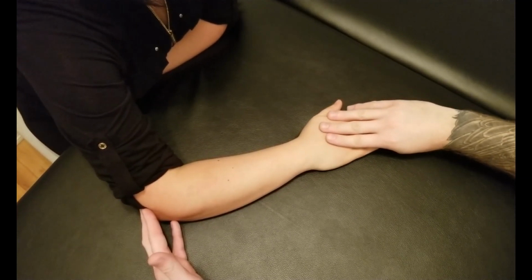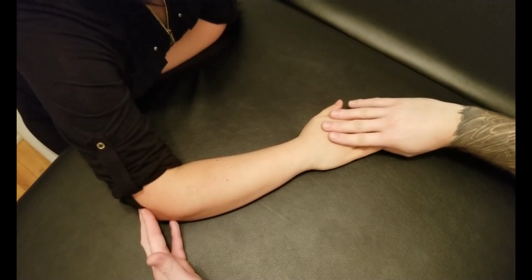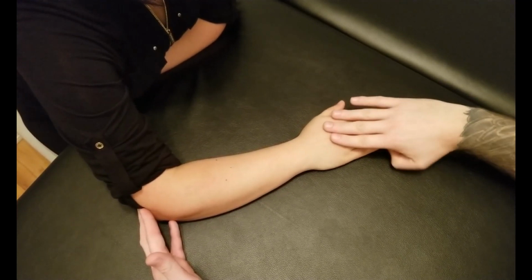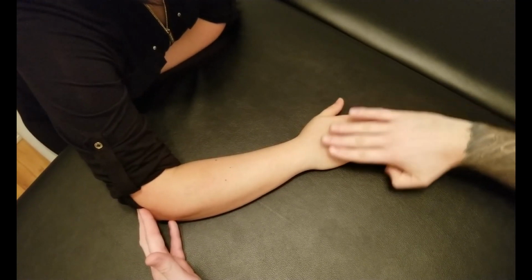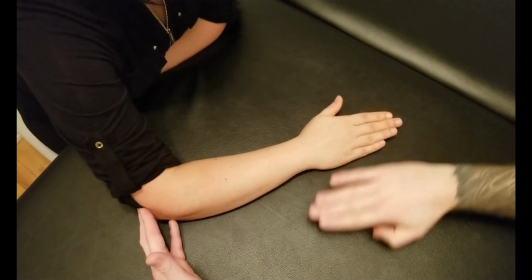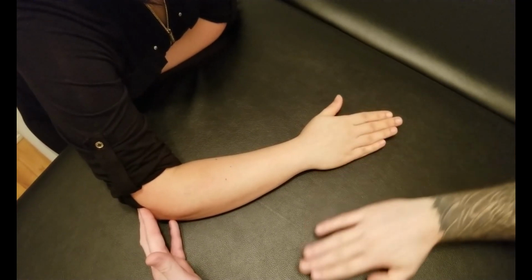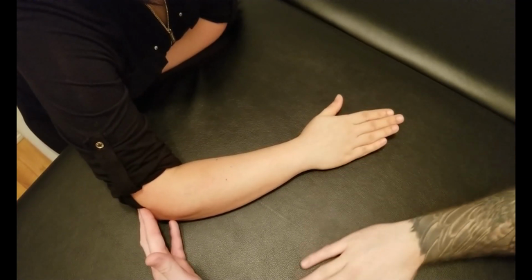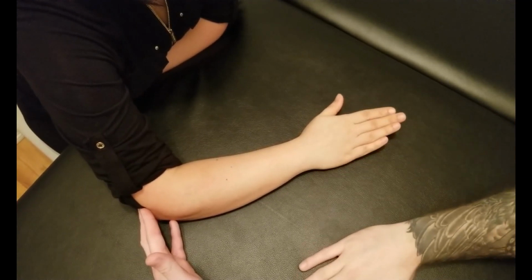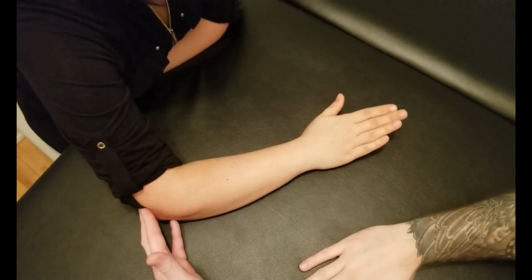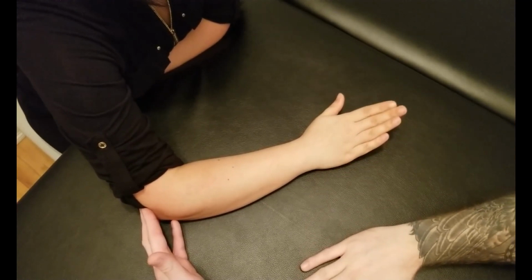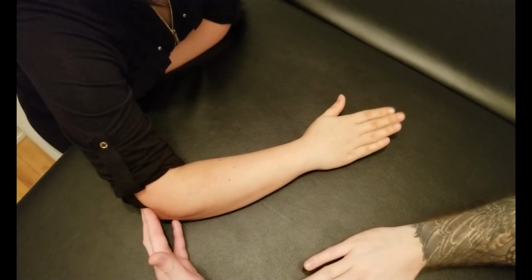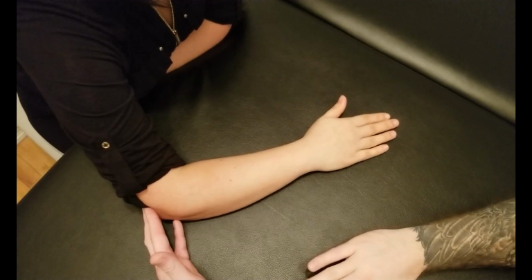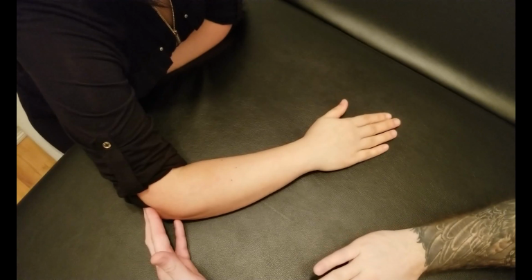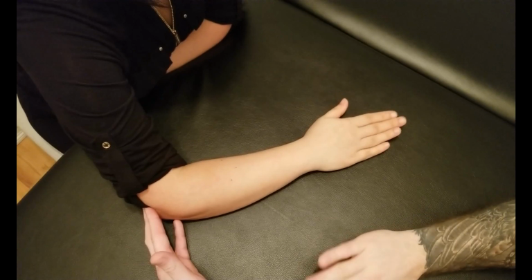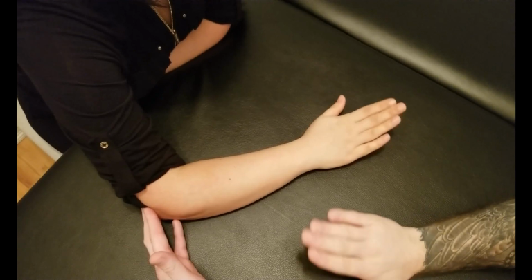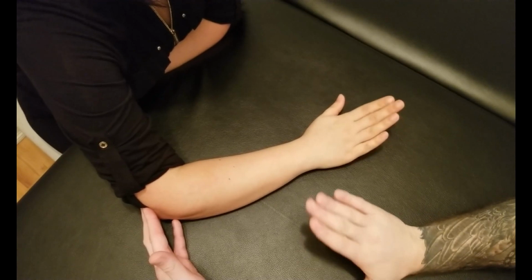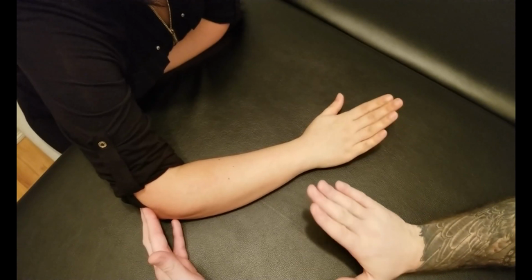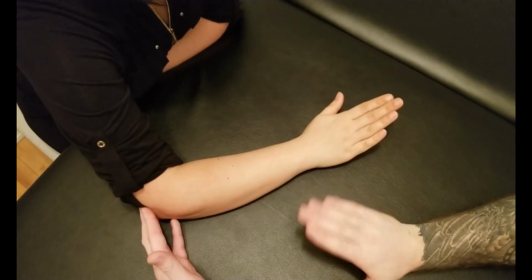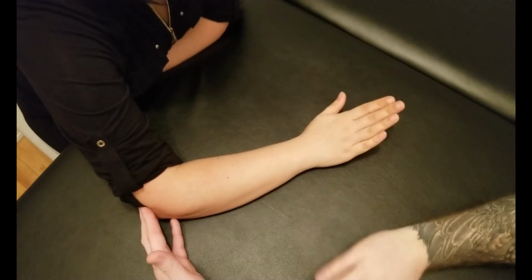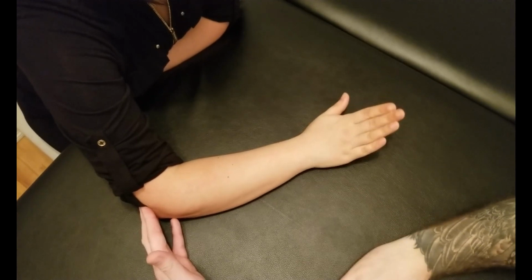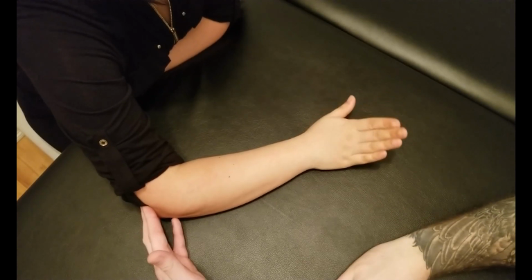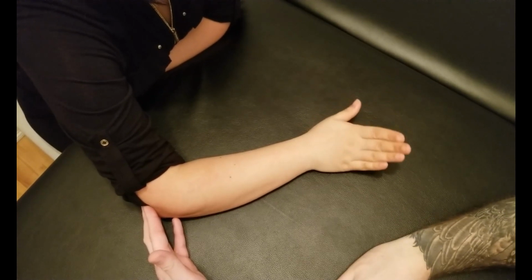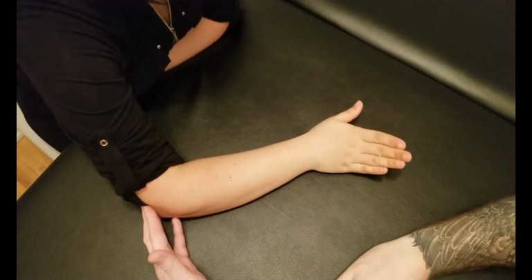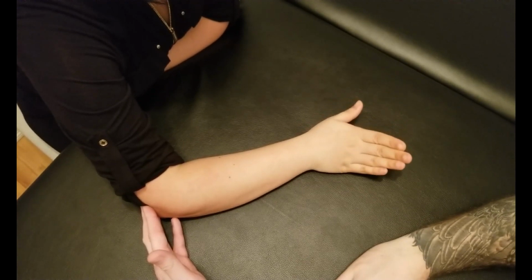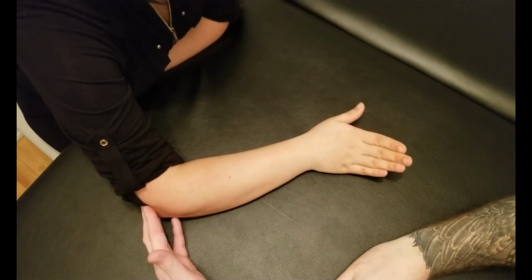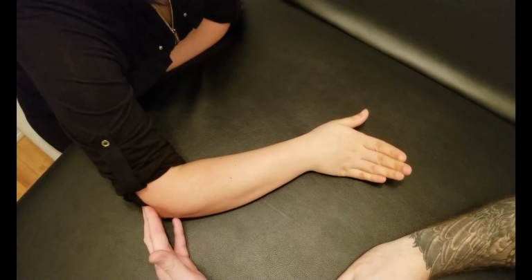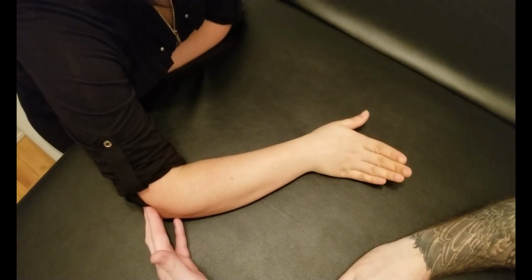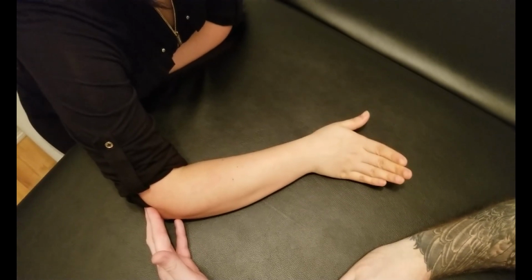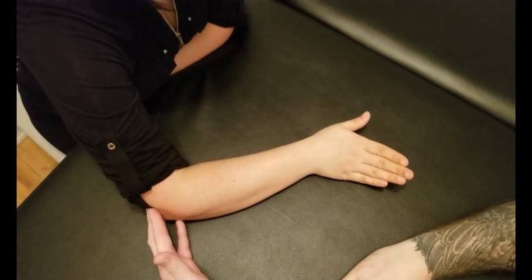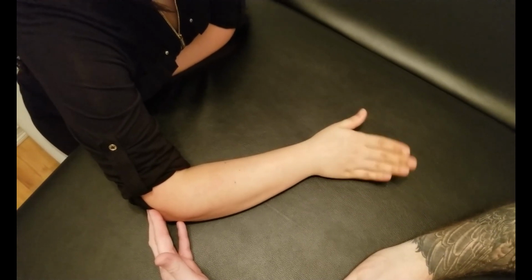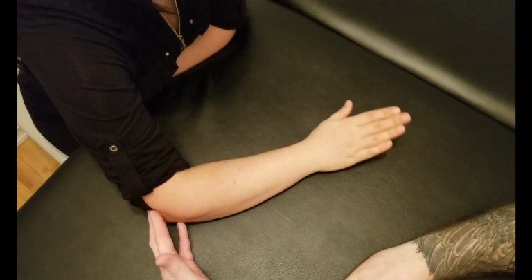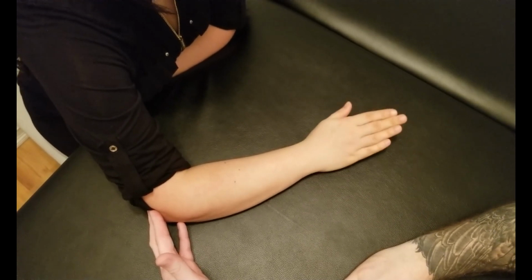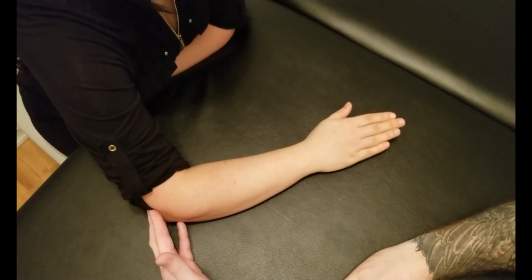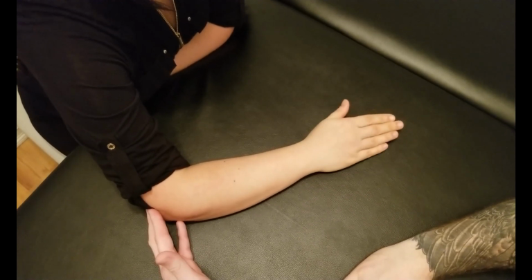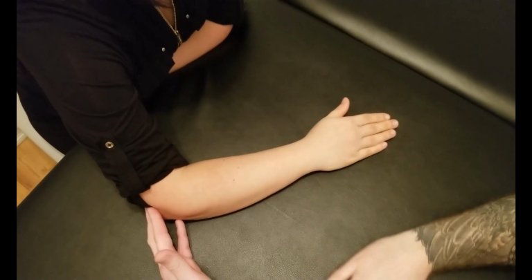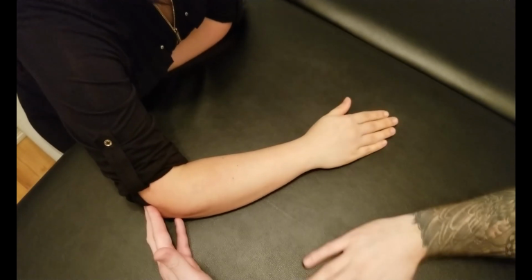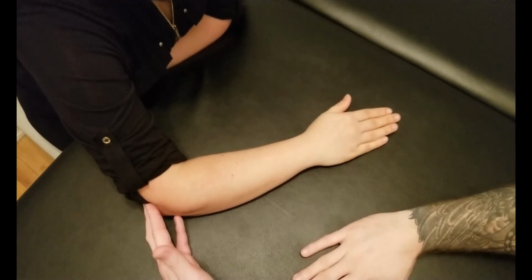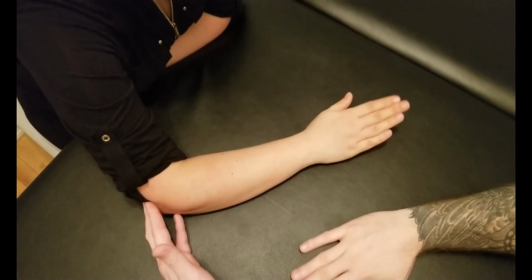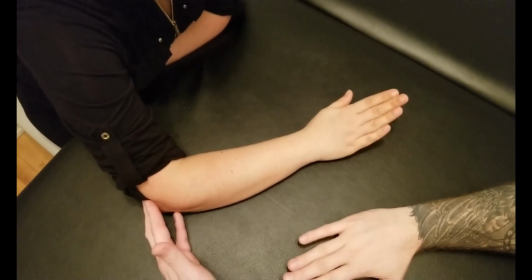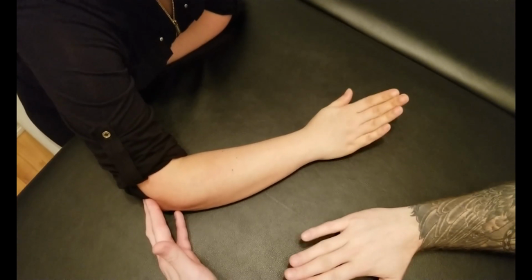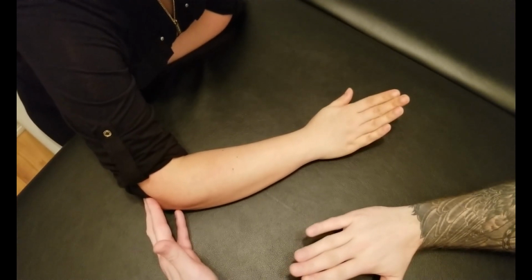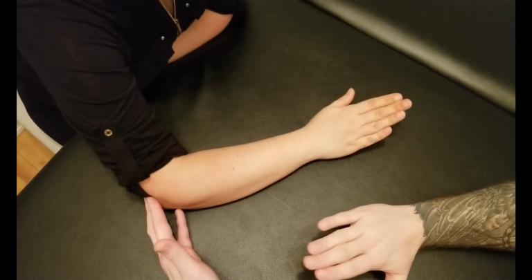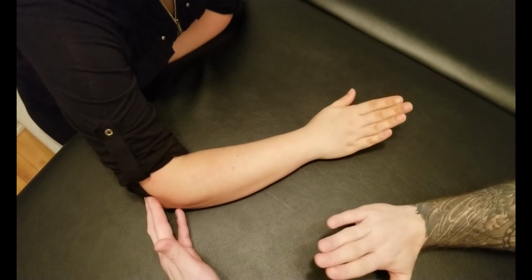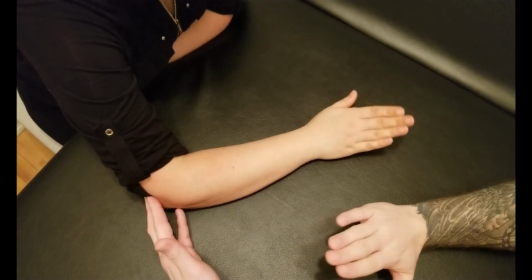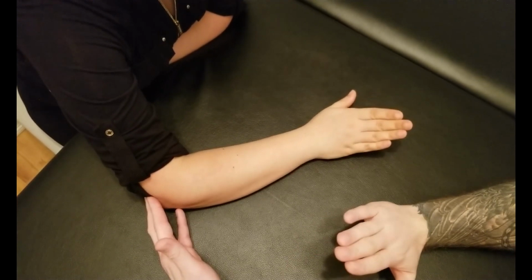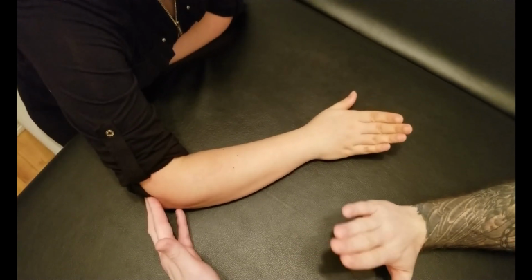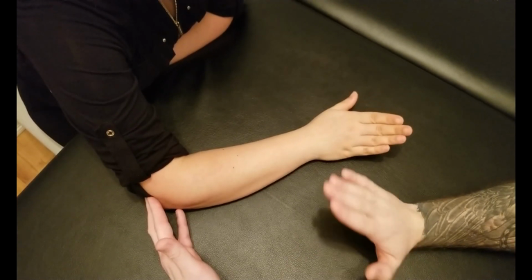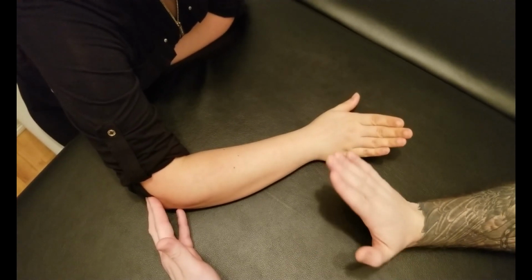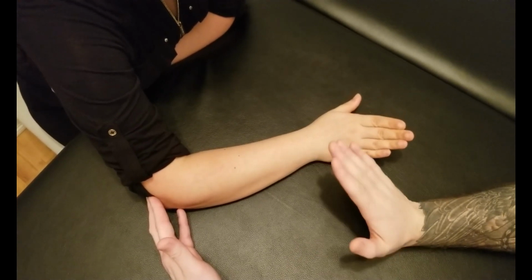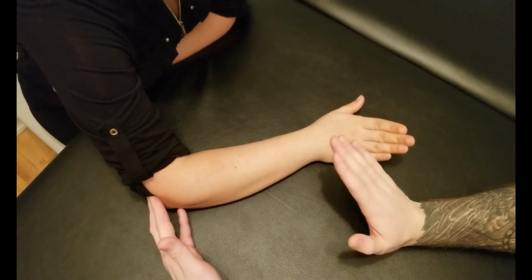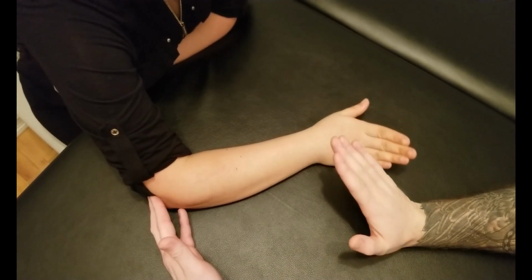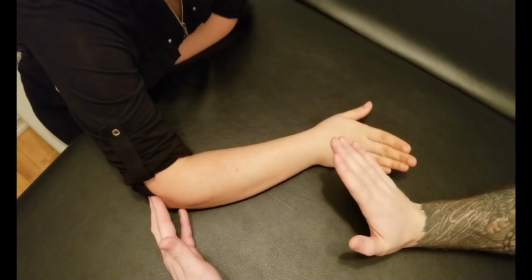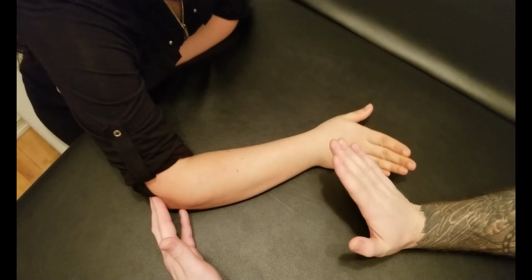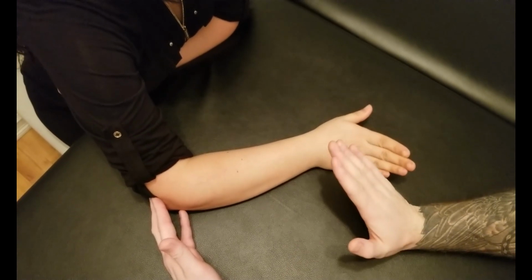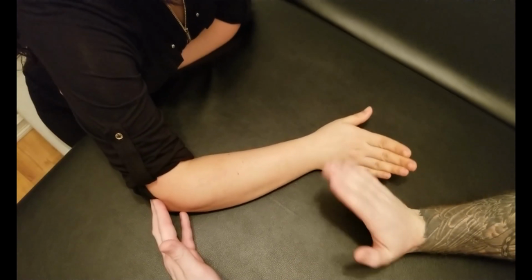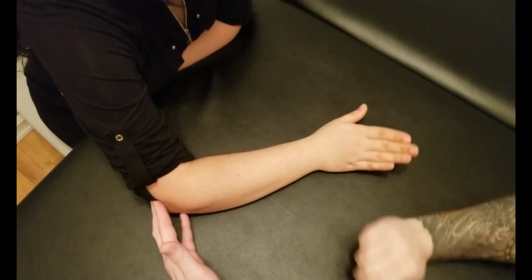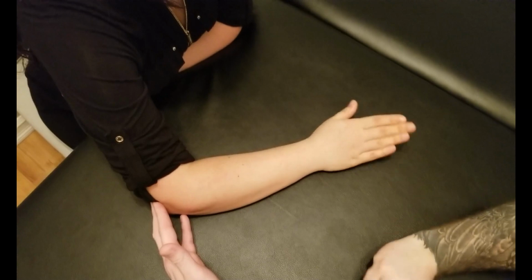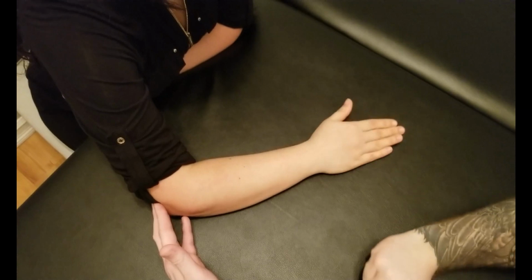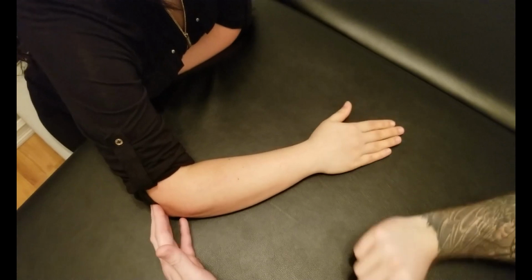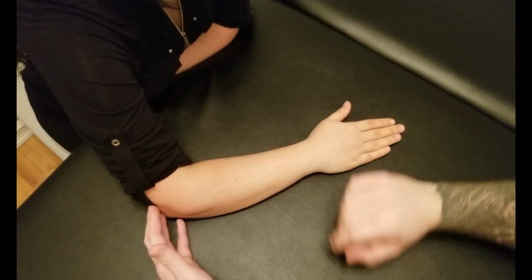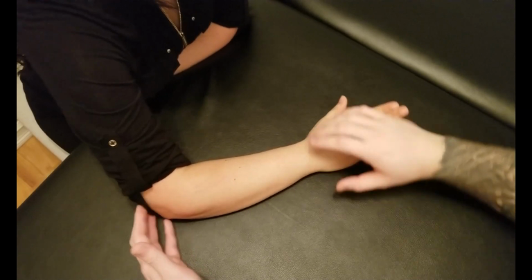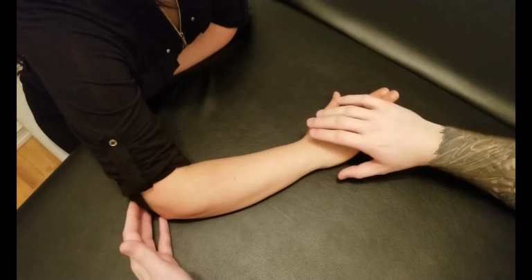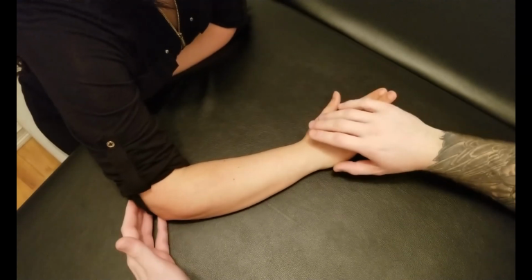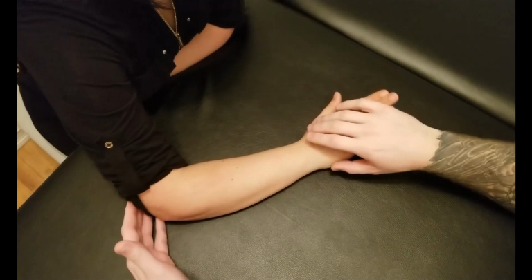Starting with the hand flat, lift it up and then over. Good. Let's go a little bit up. Excellent.